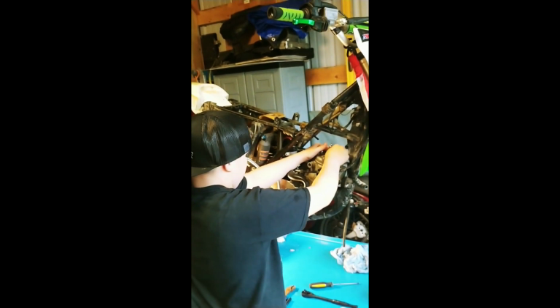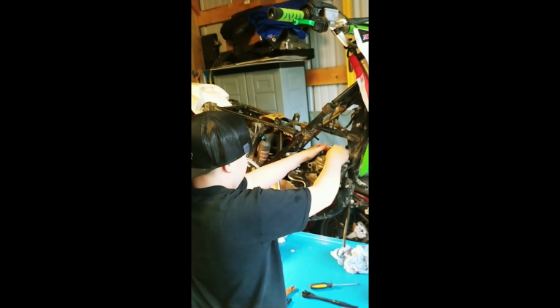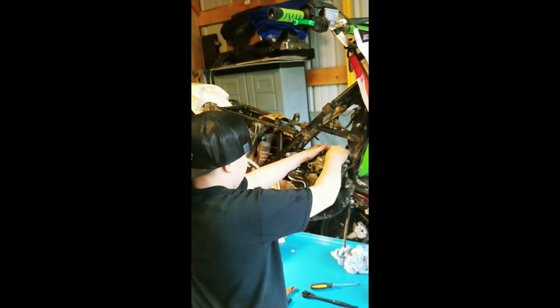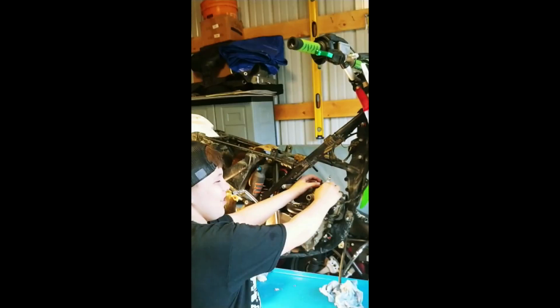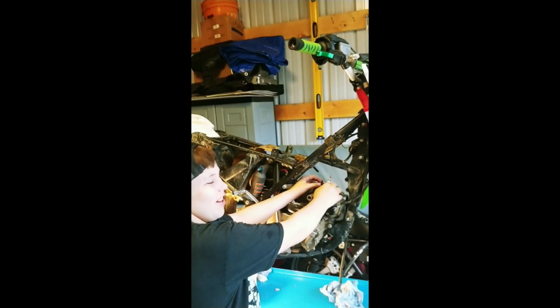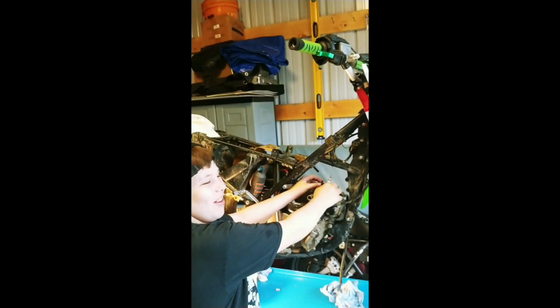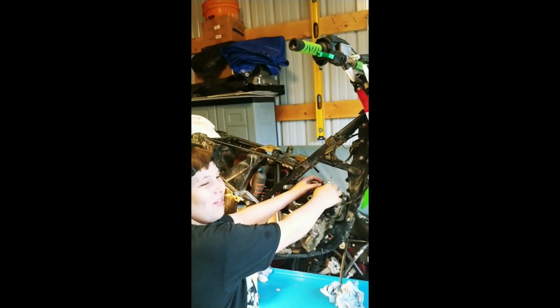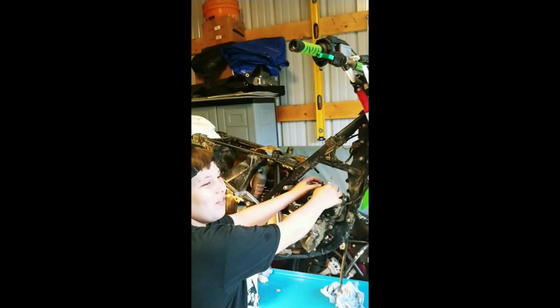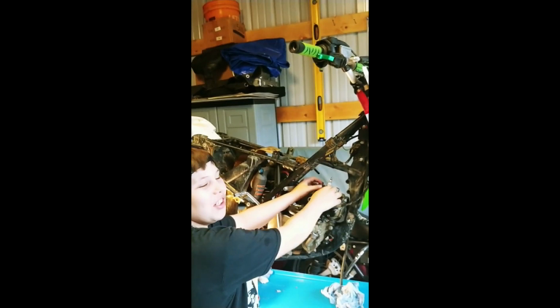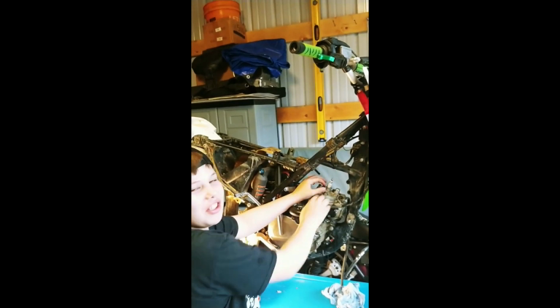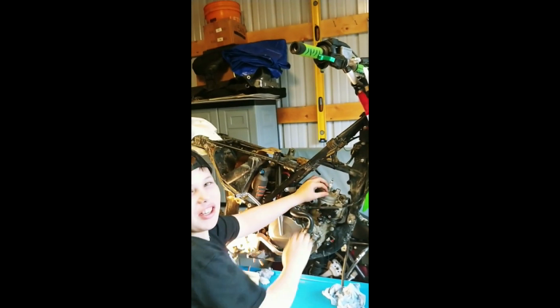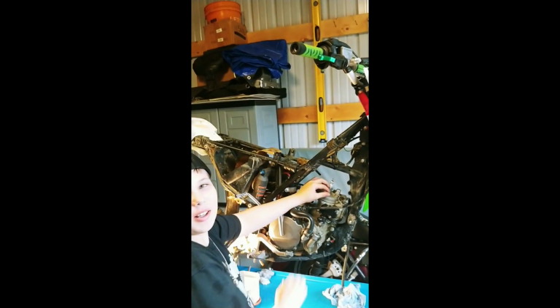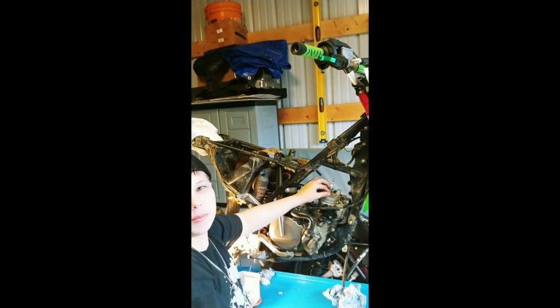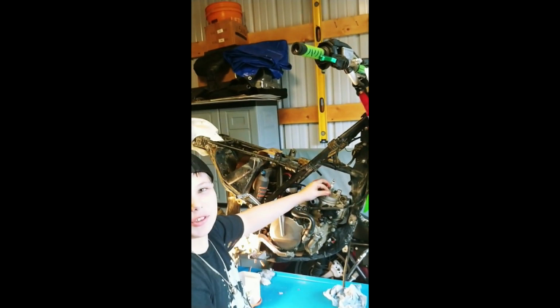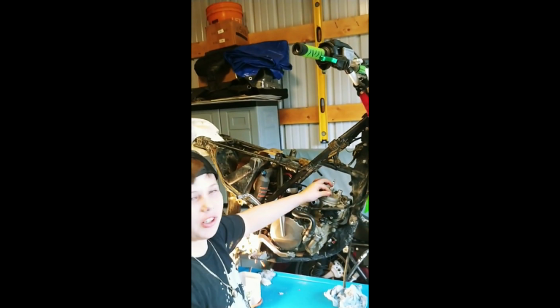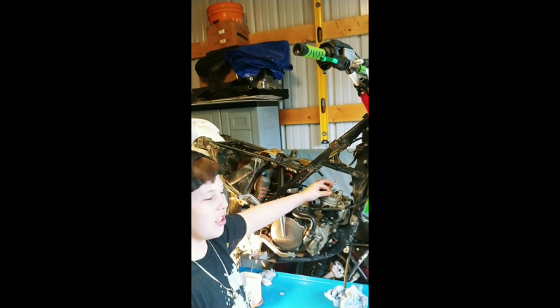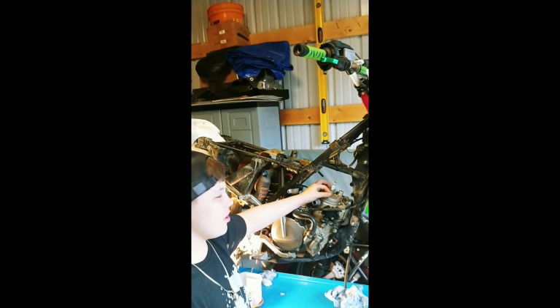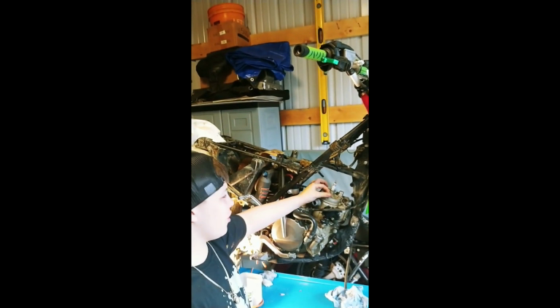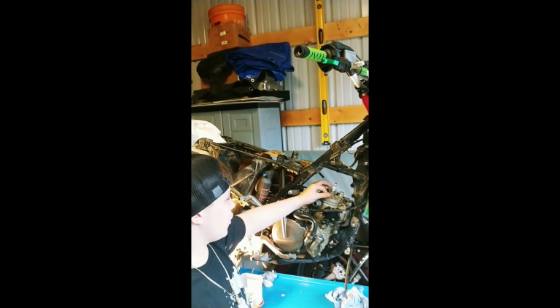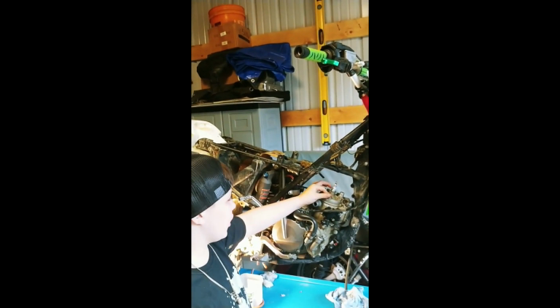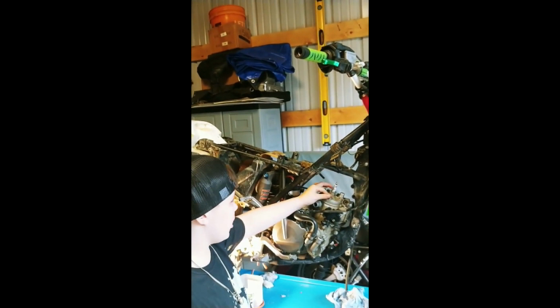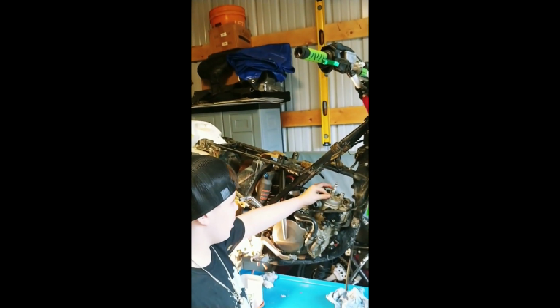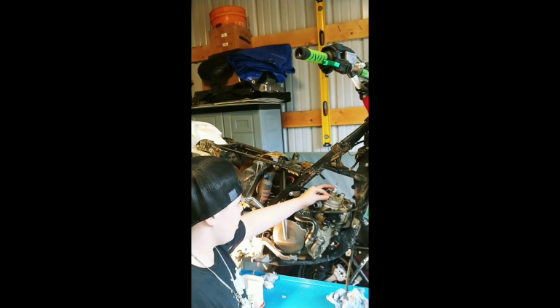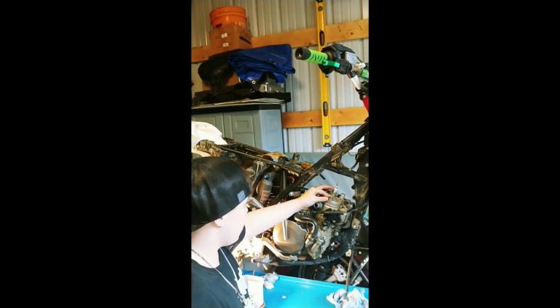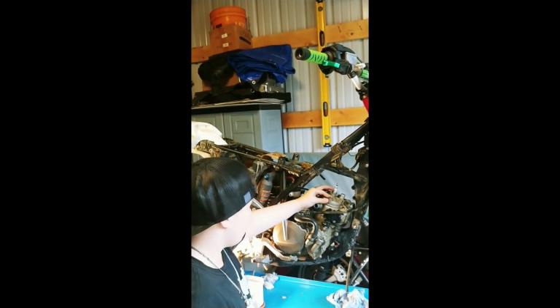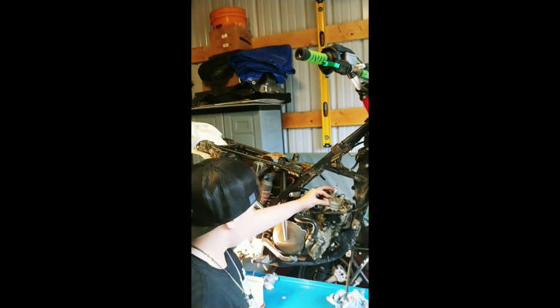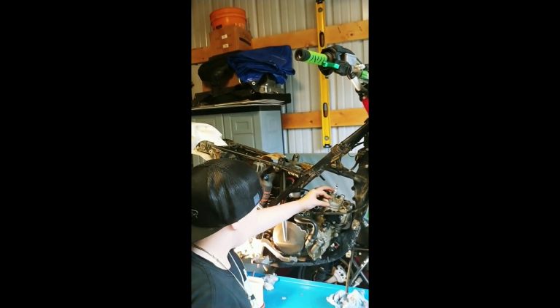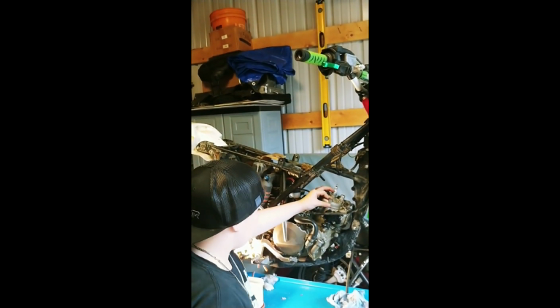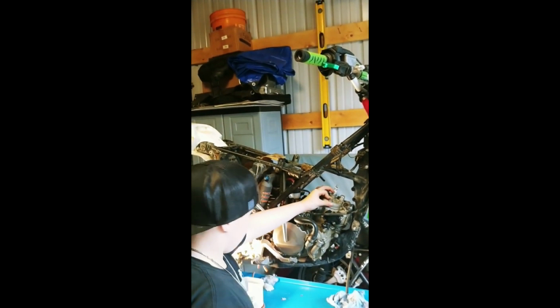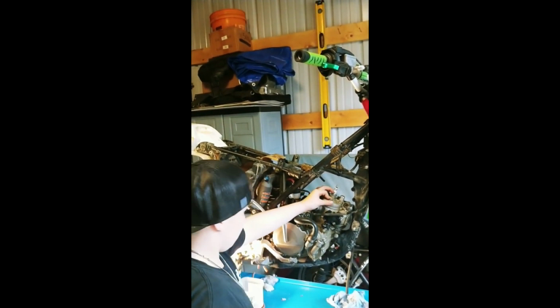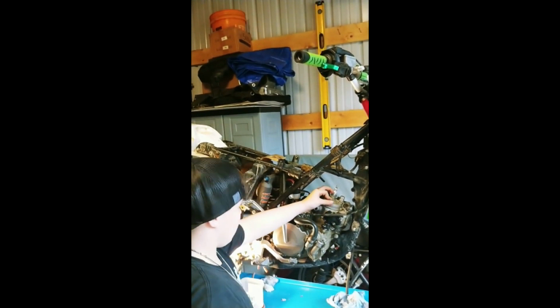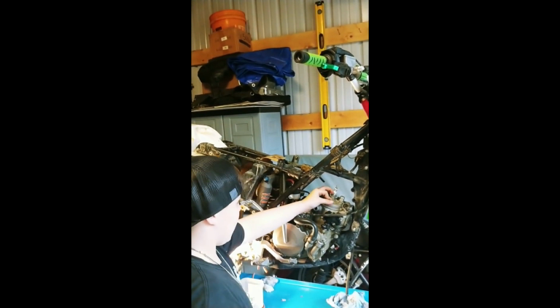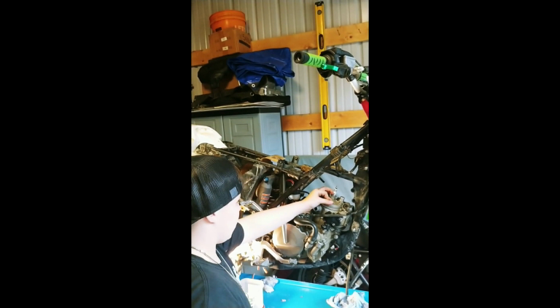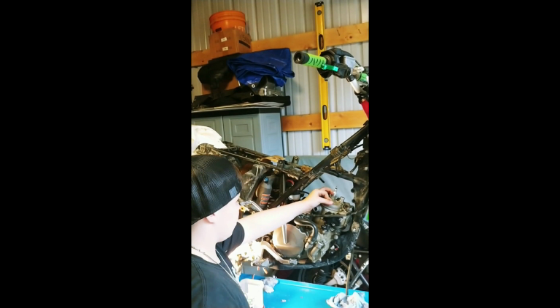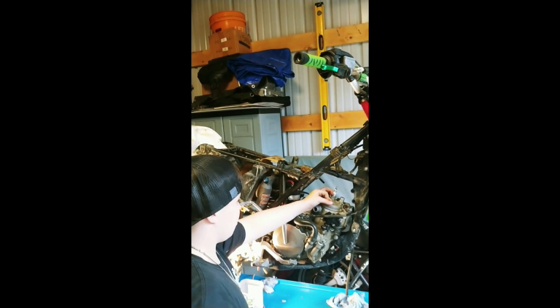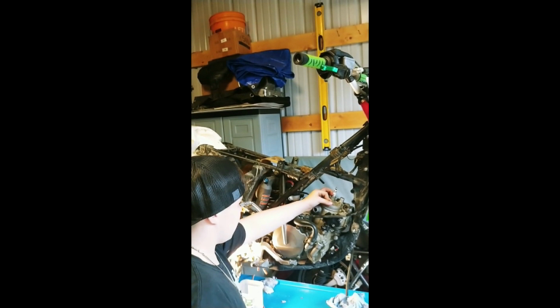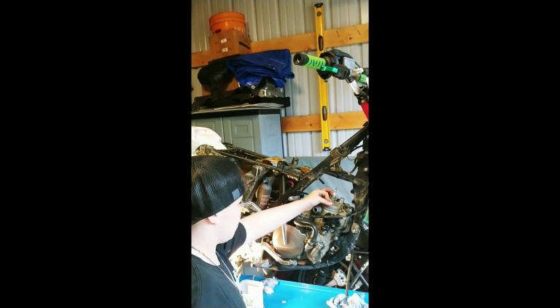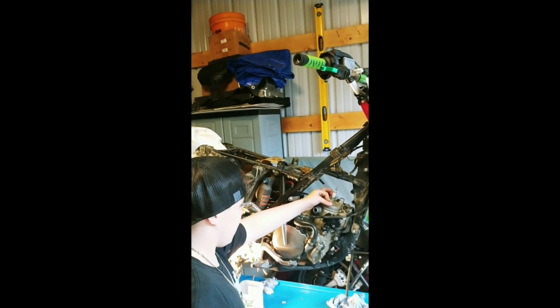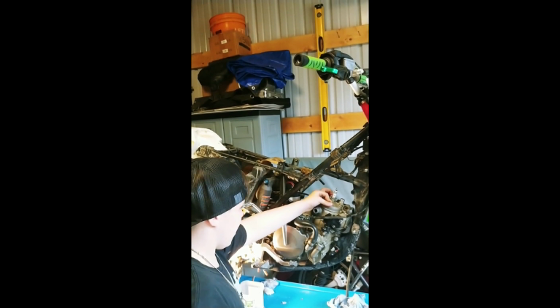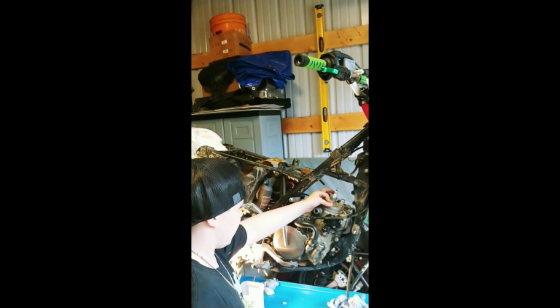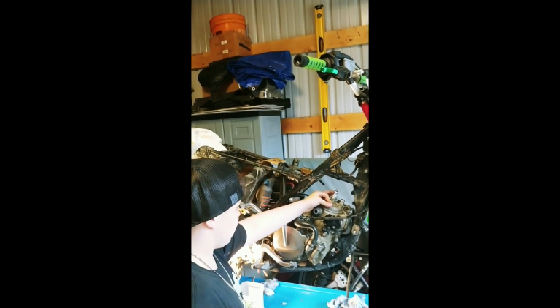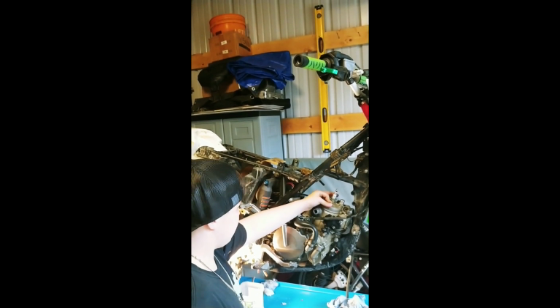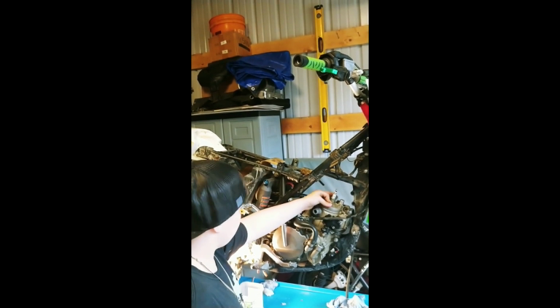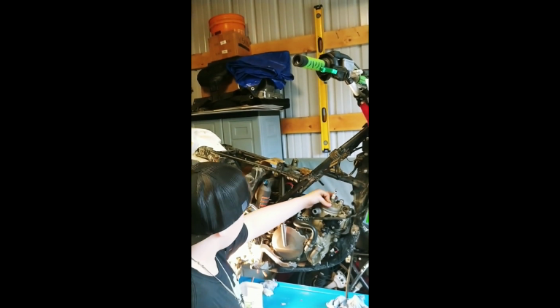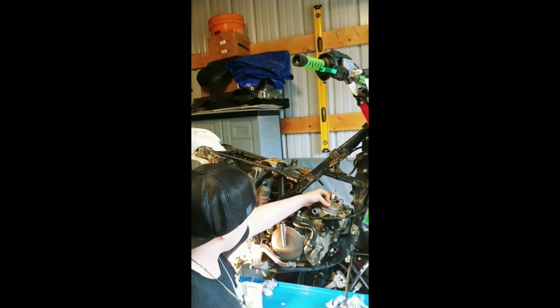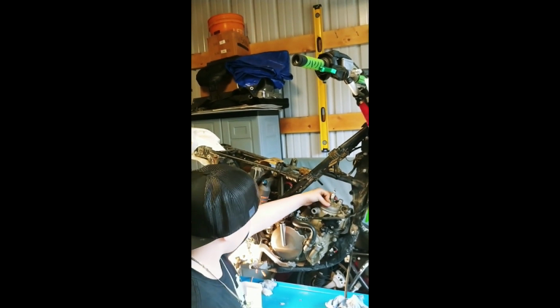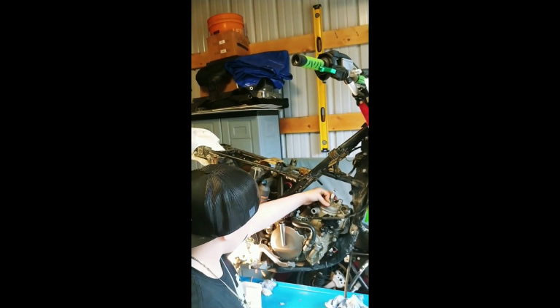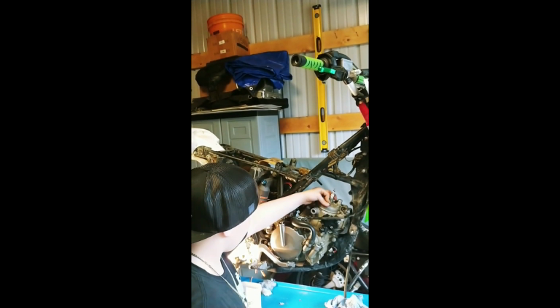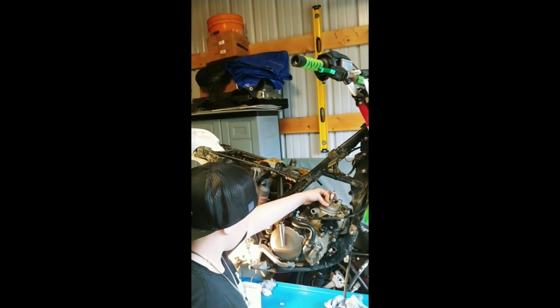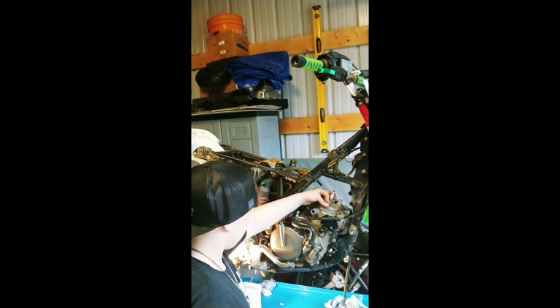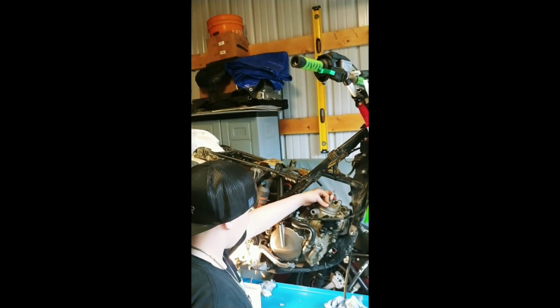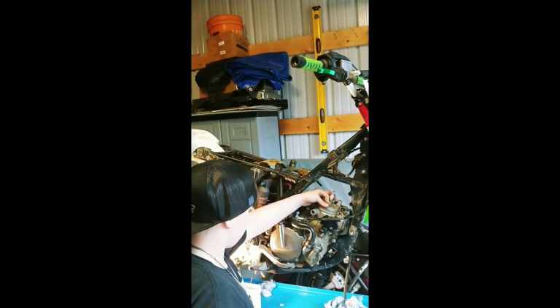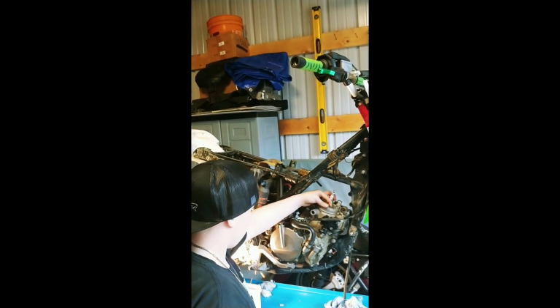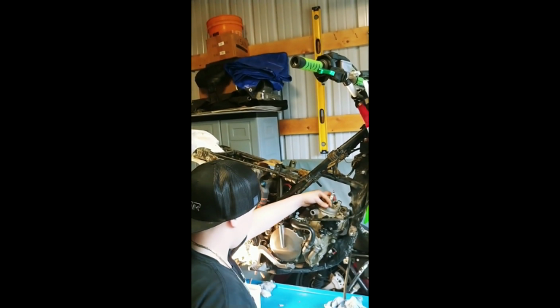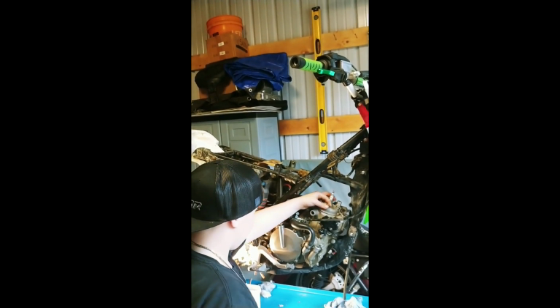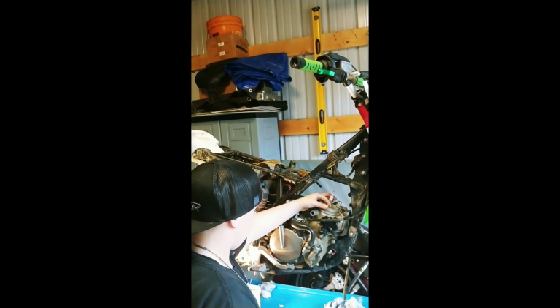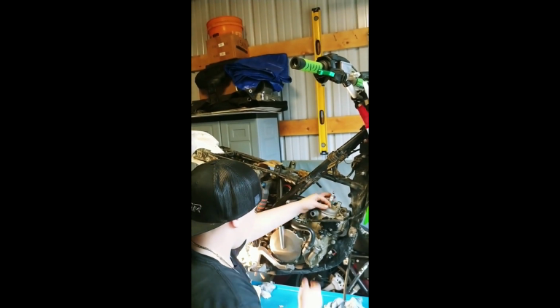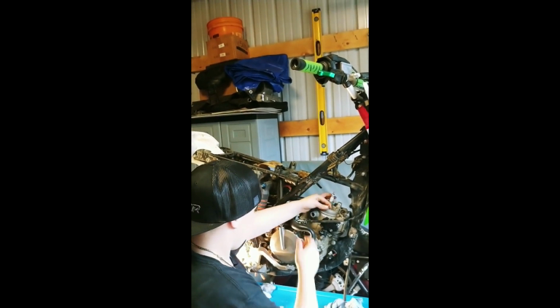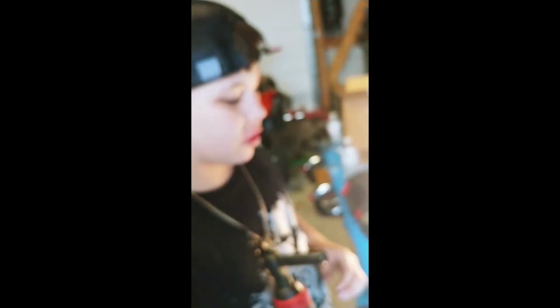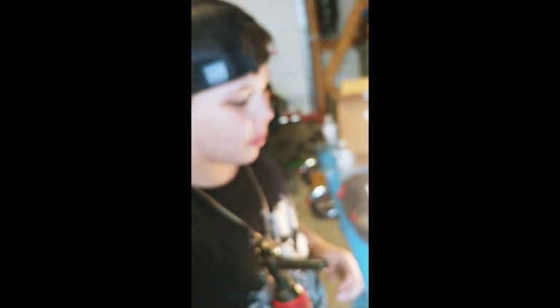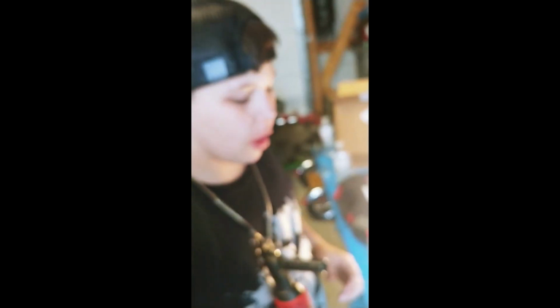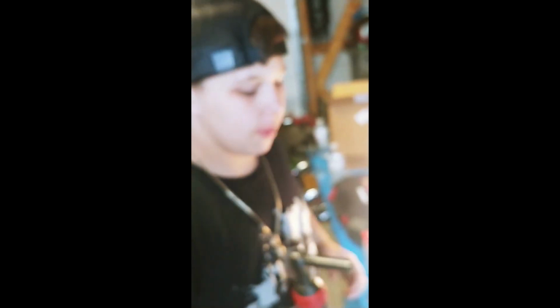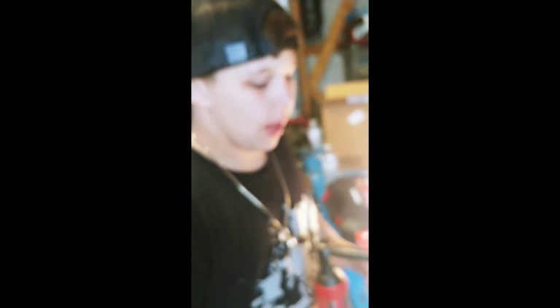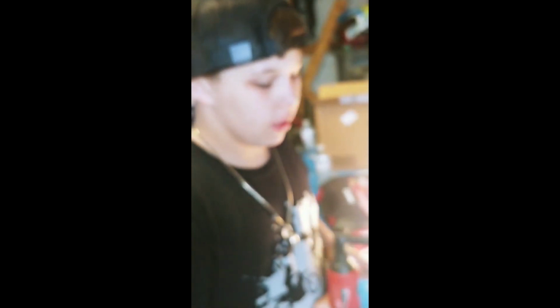Once you get them started, don't forget to check your torque specs. The motor mount.